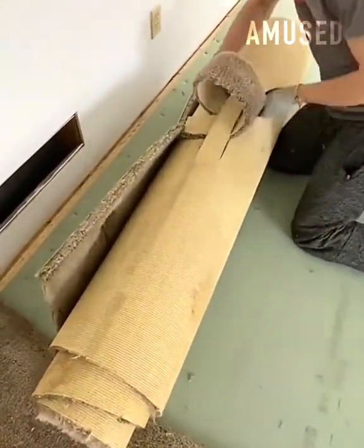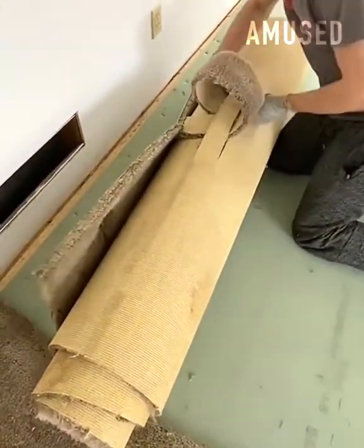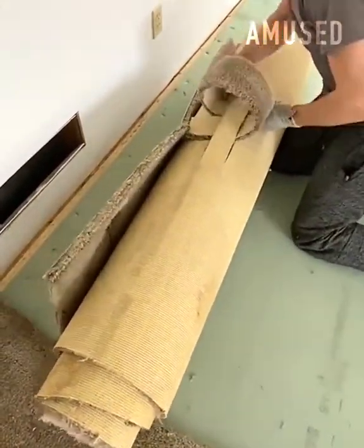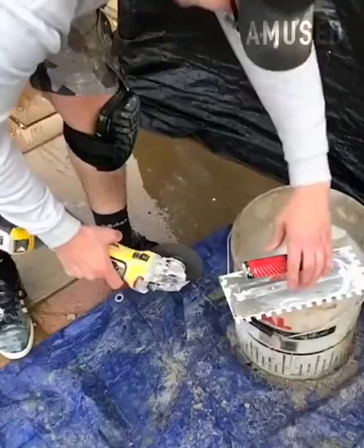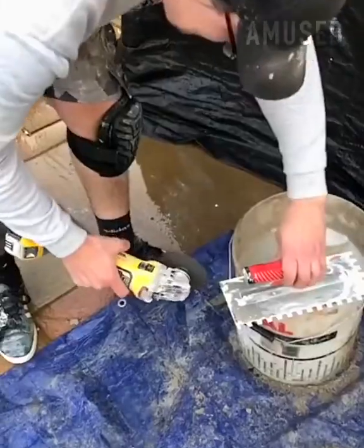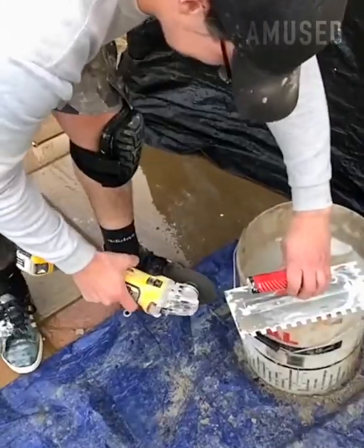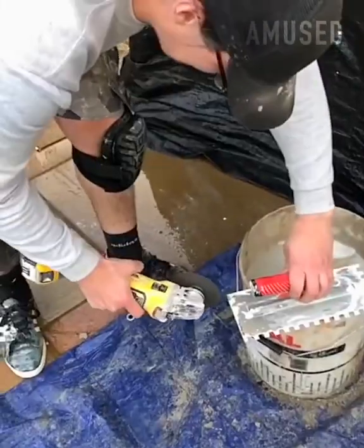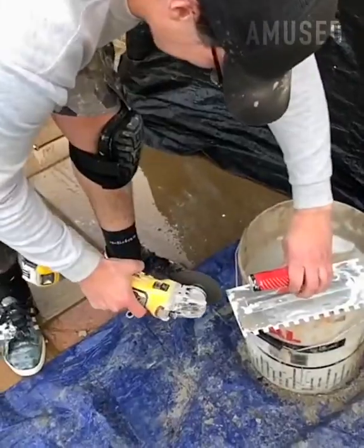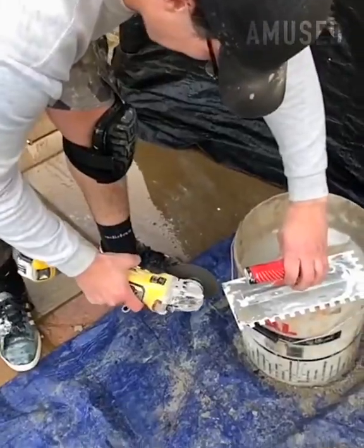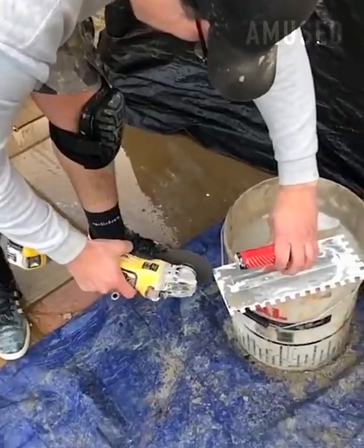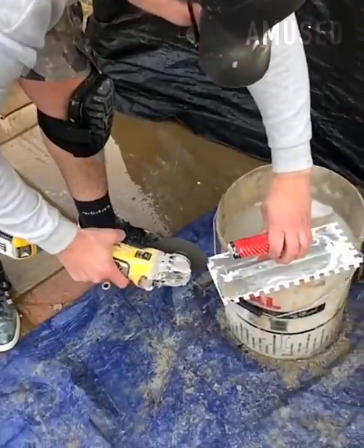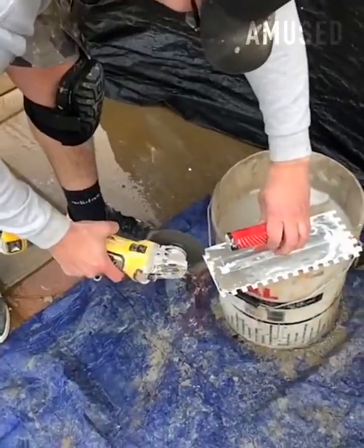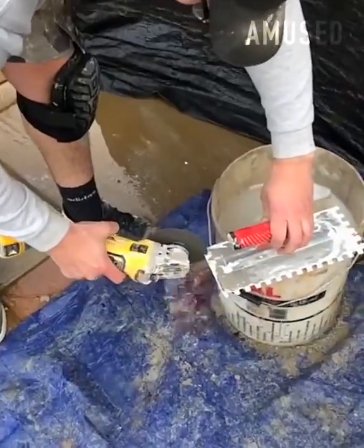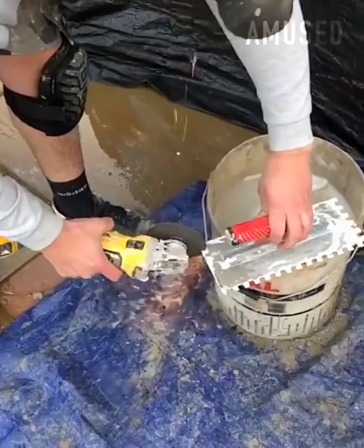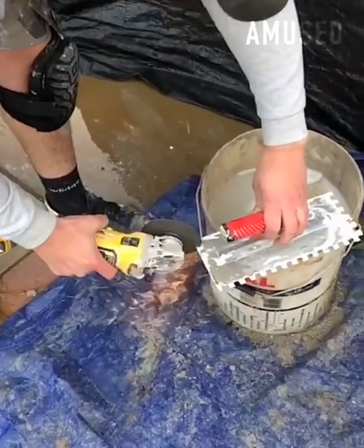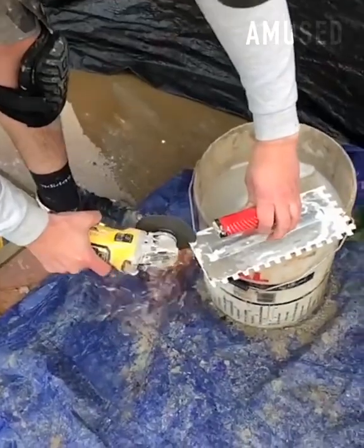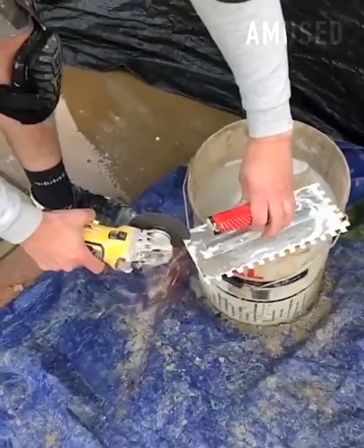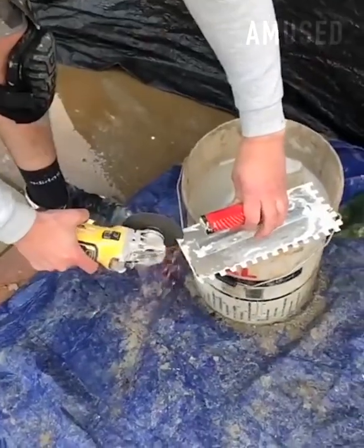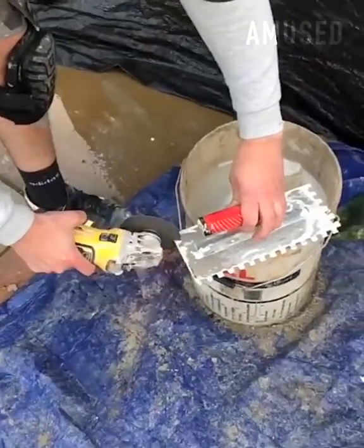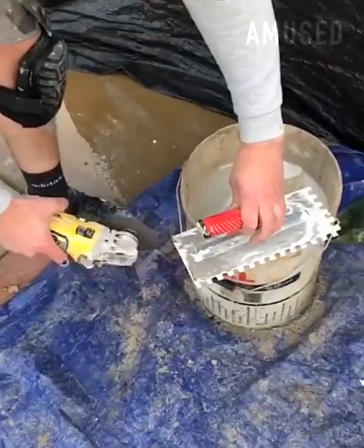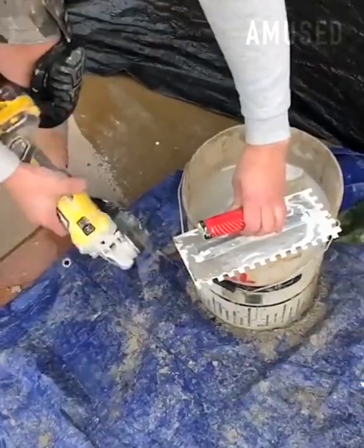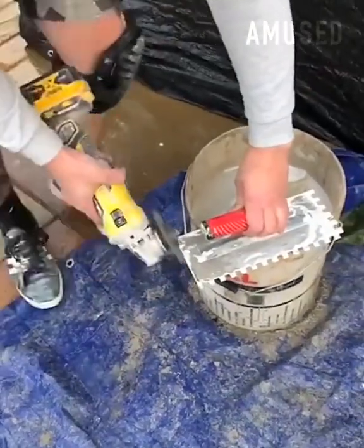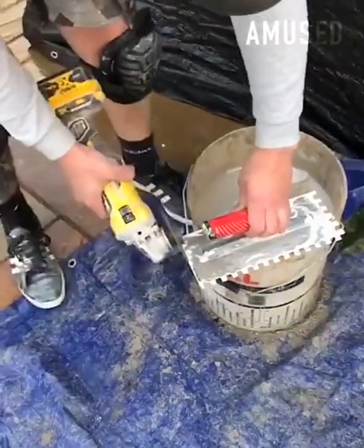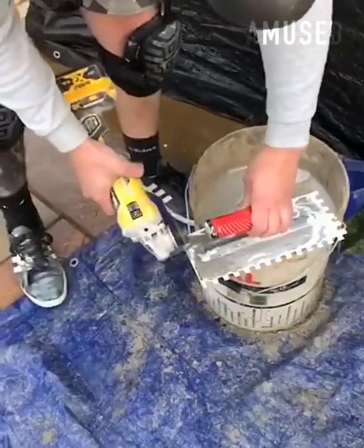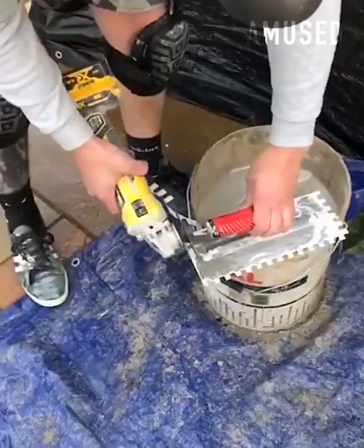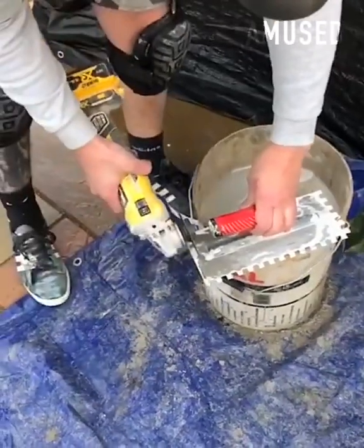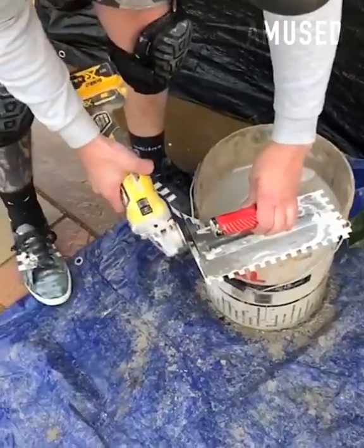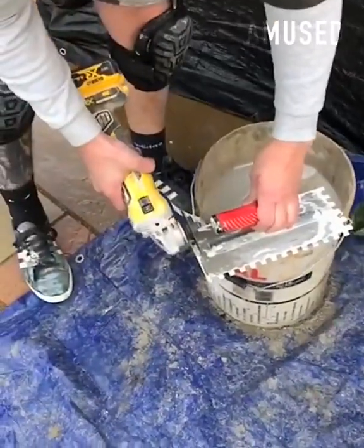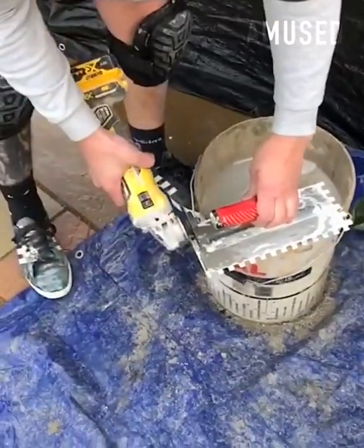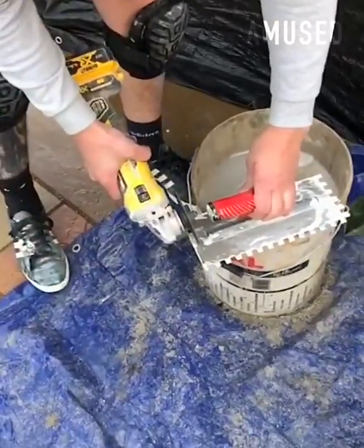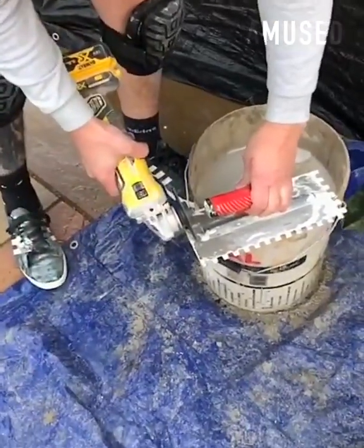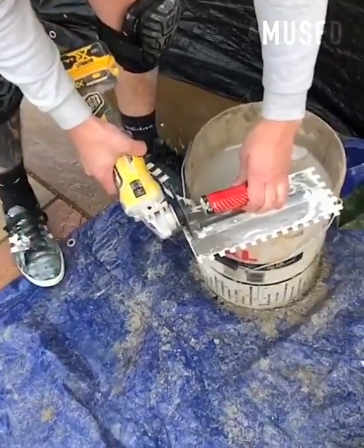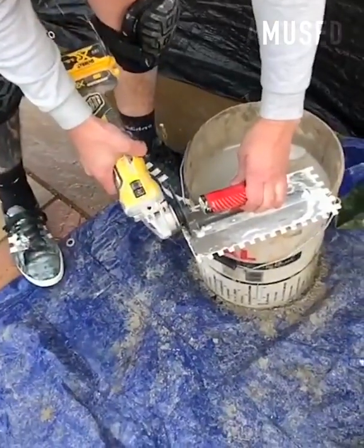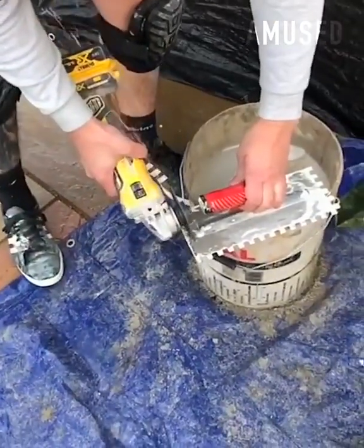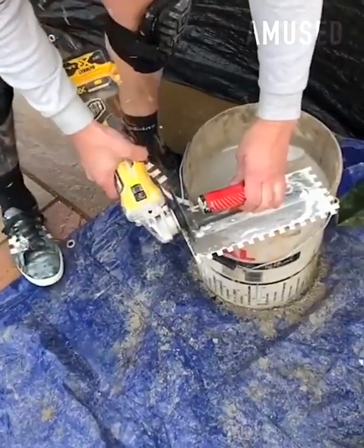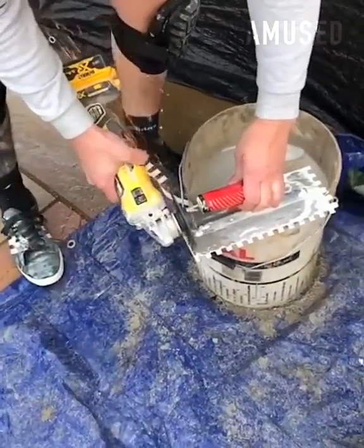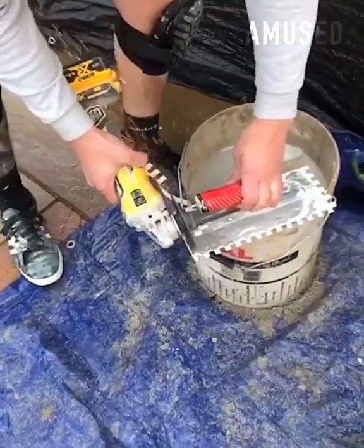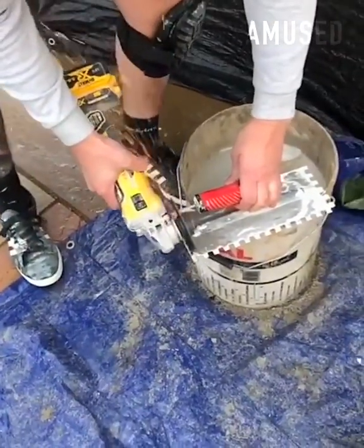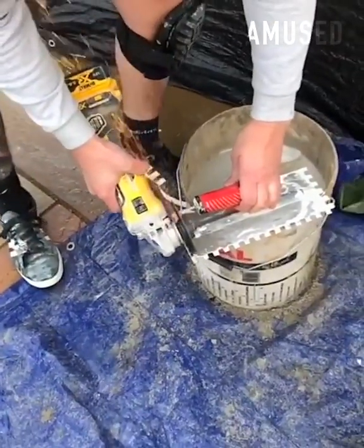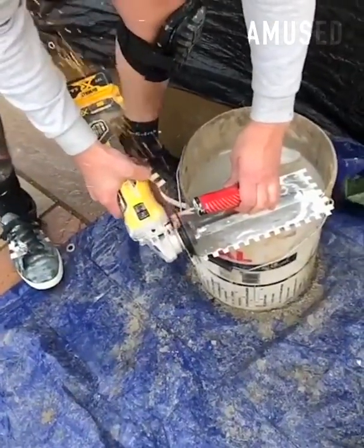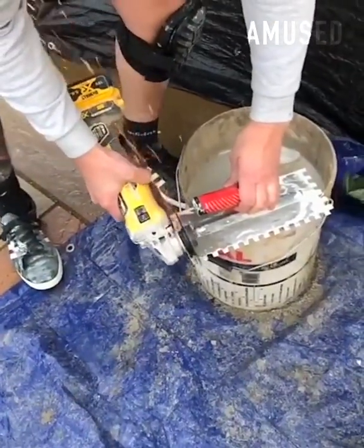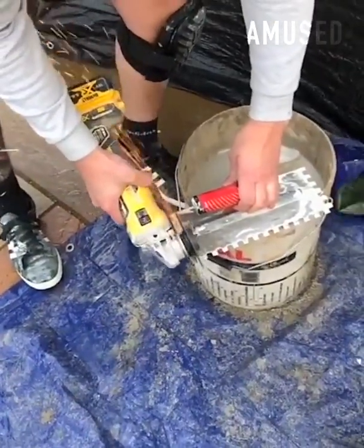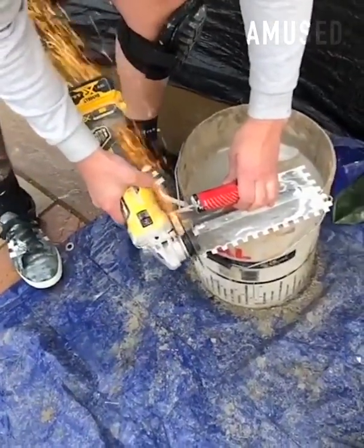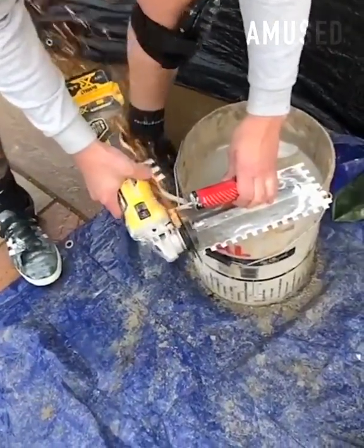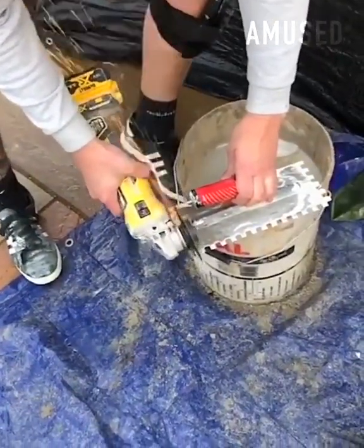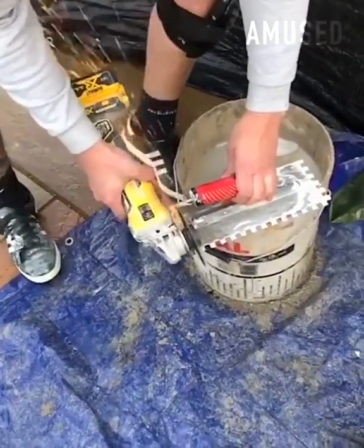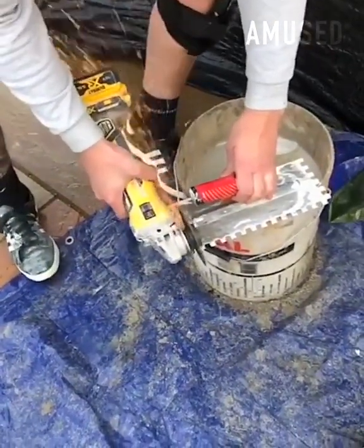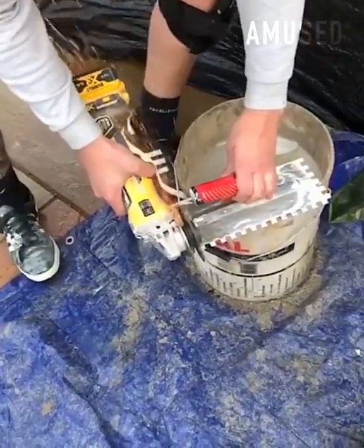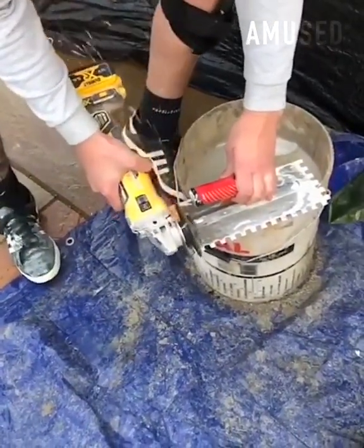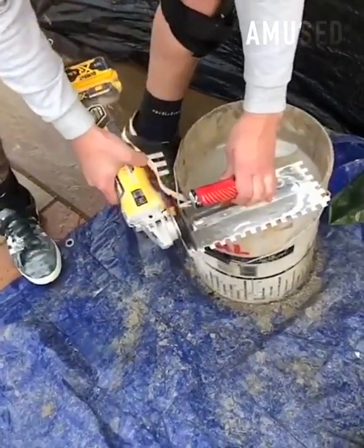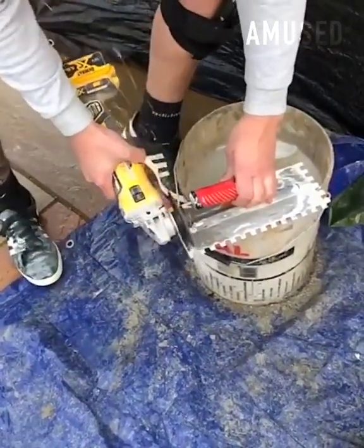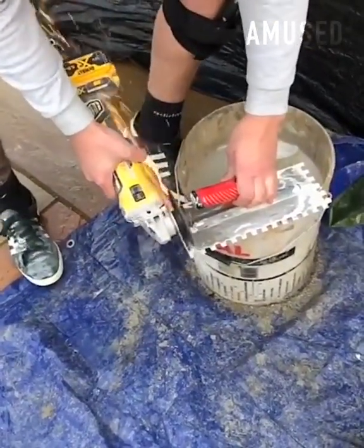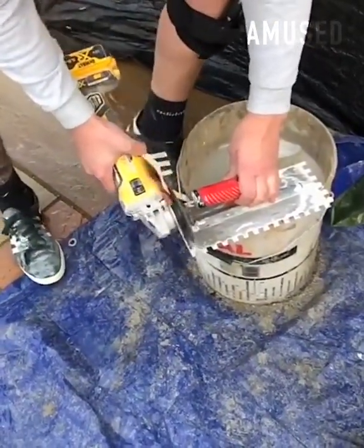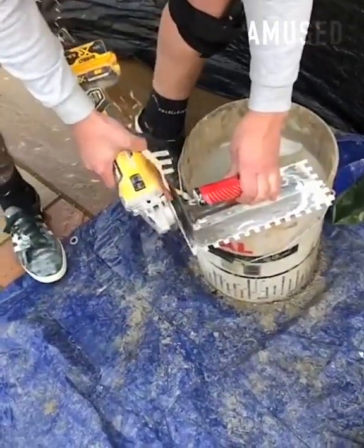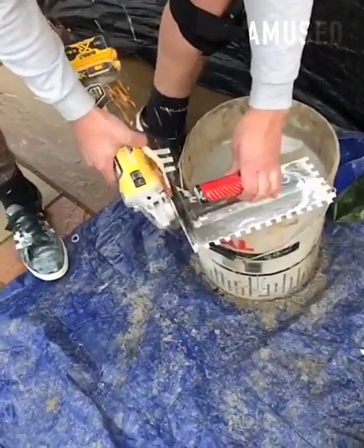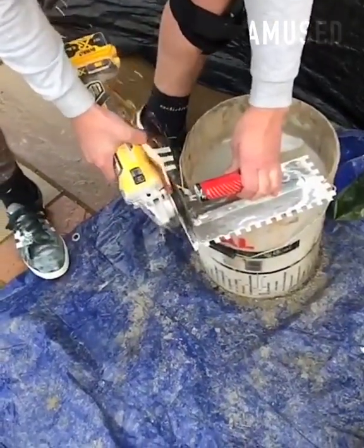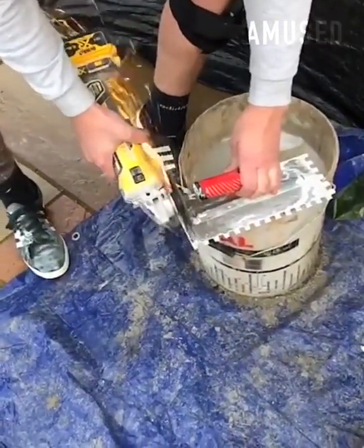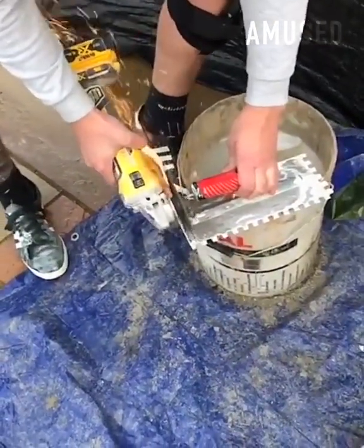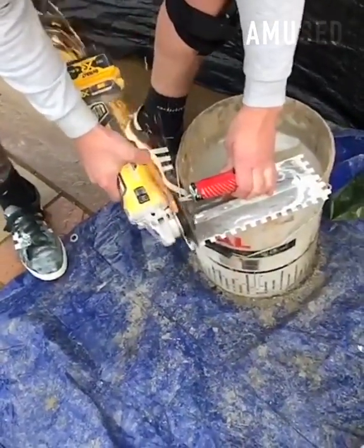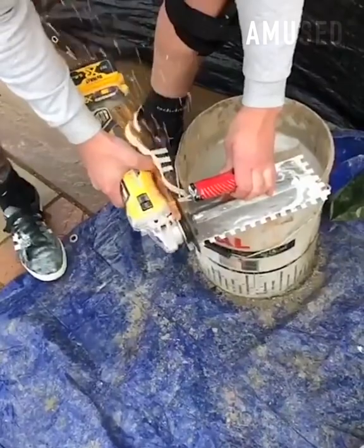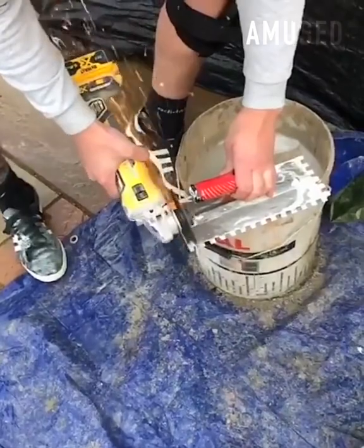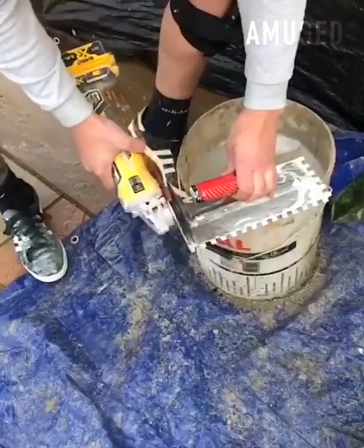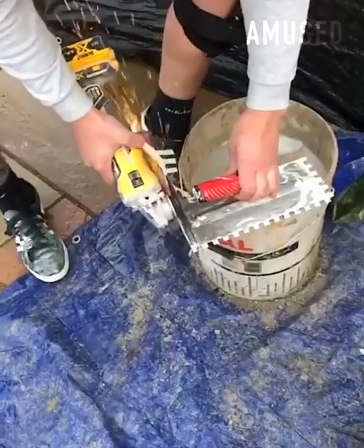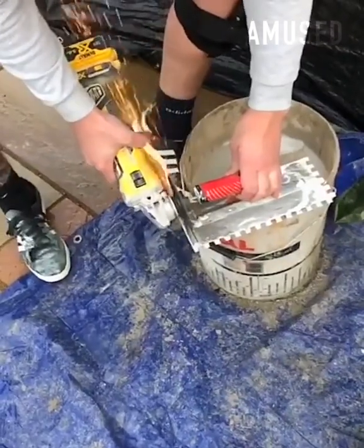Watch this tile setter custom cut a tile trowel with a multi-tool to perfectly notch out thin set for tile spacers.